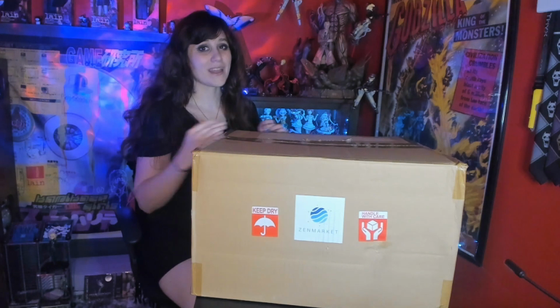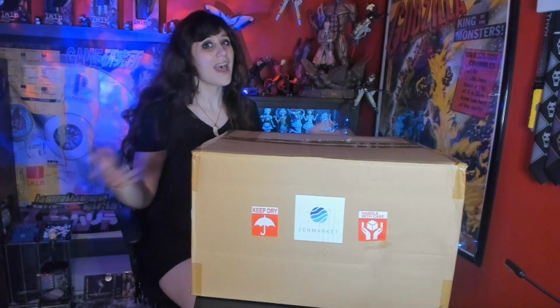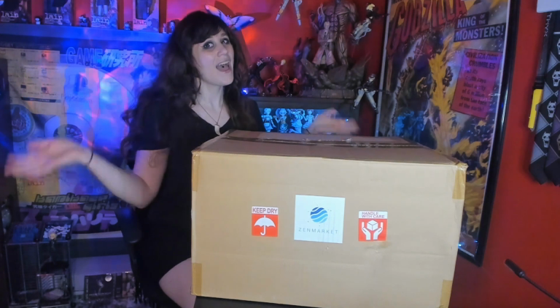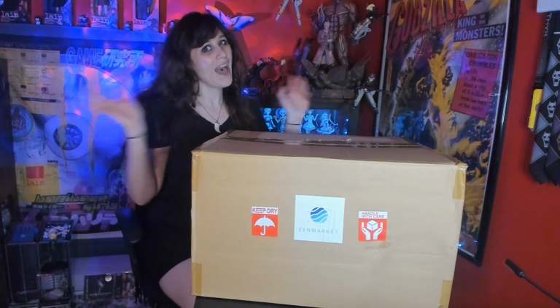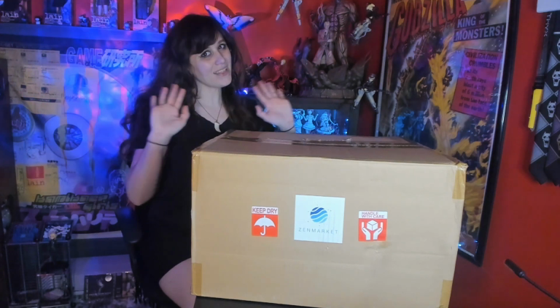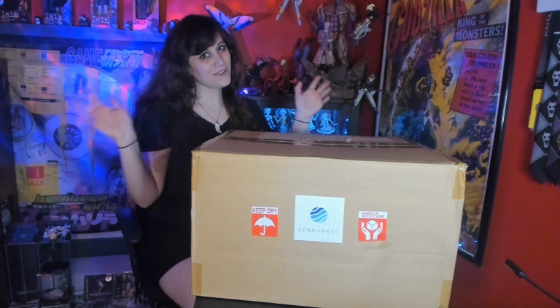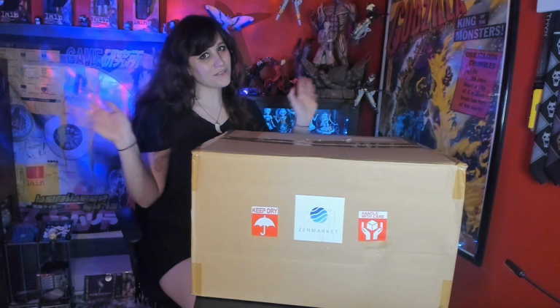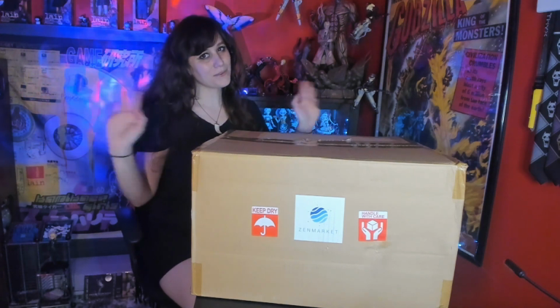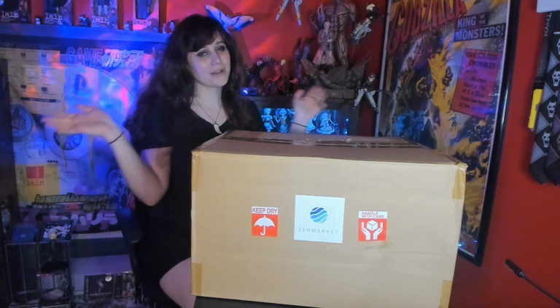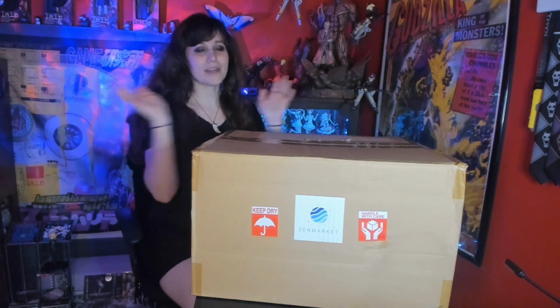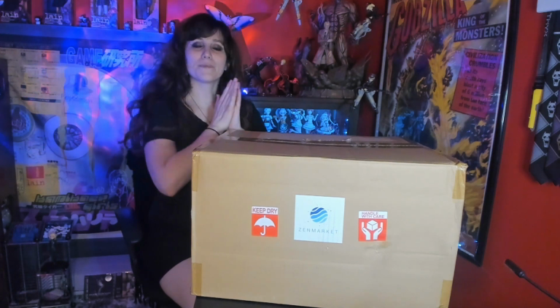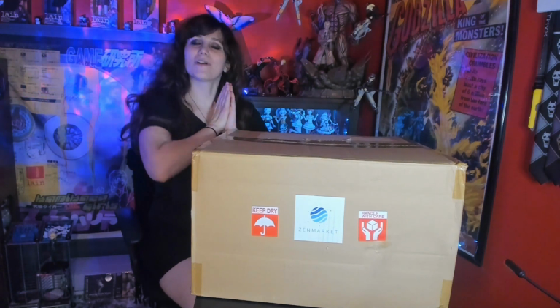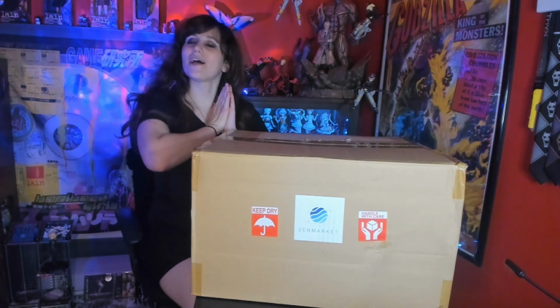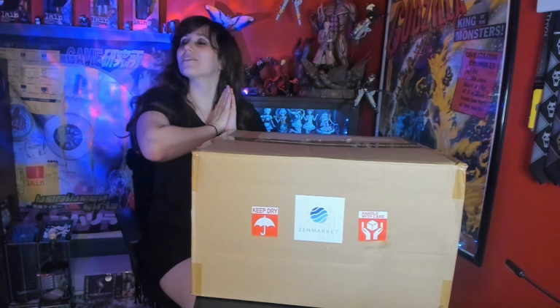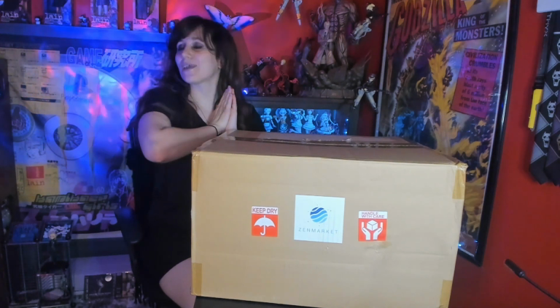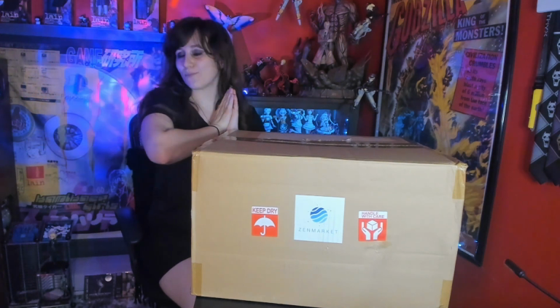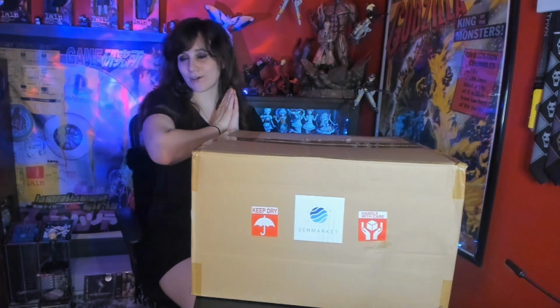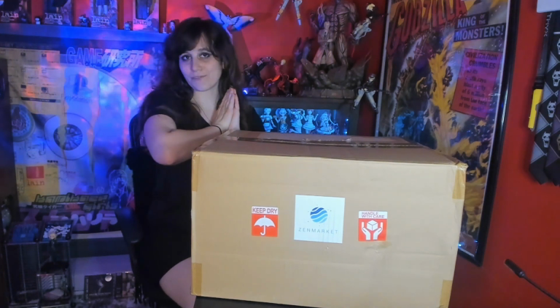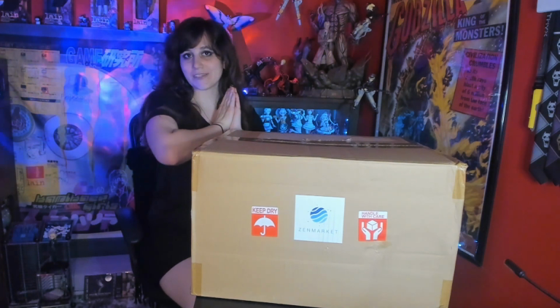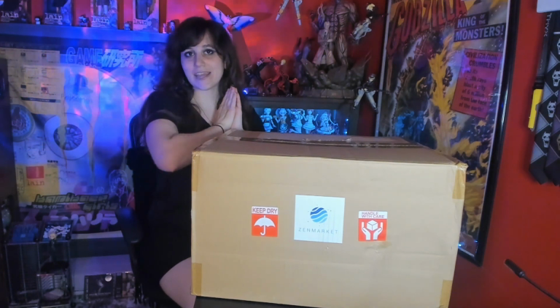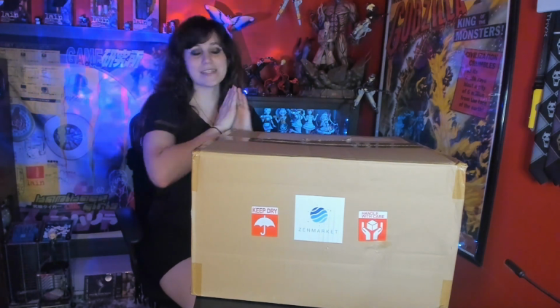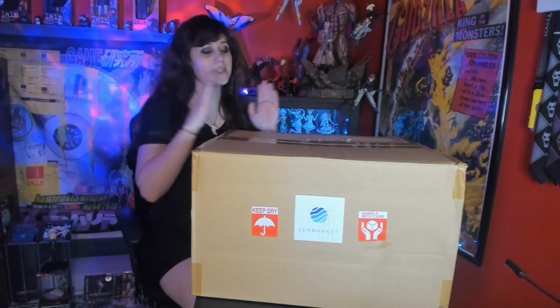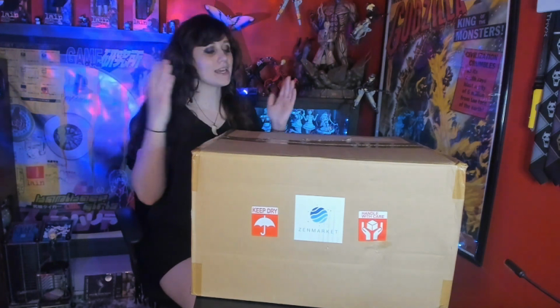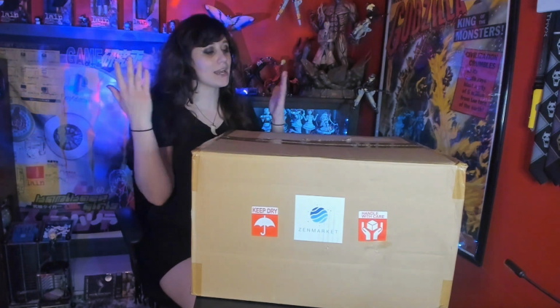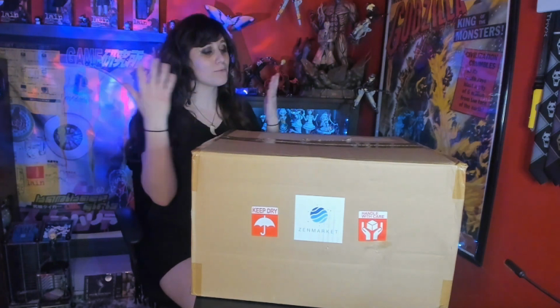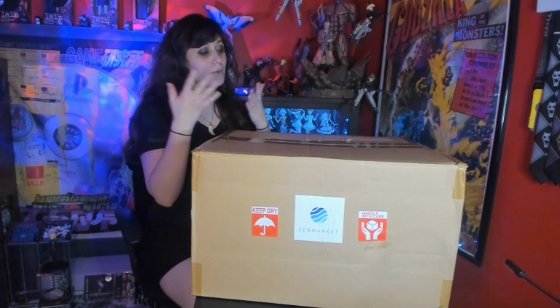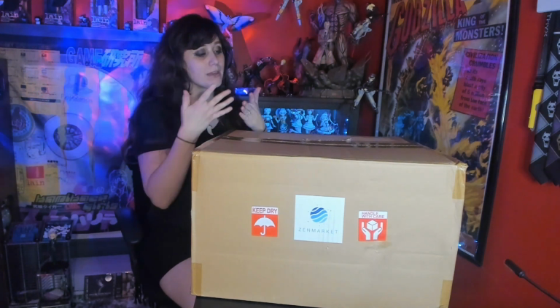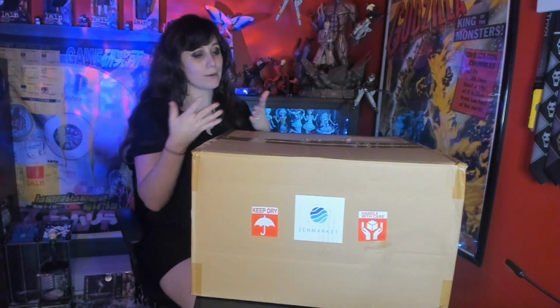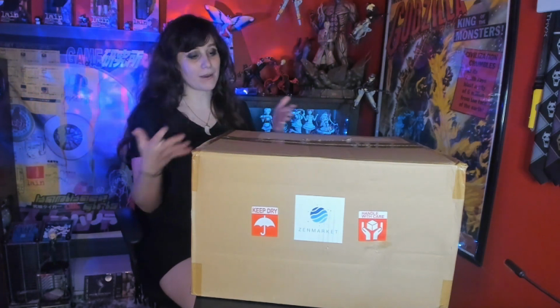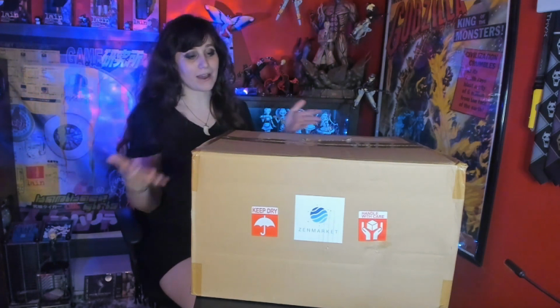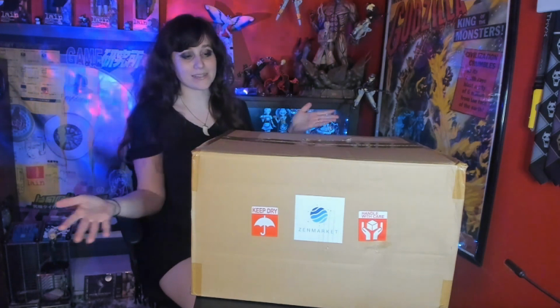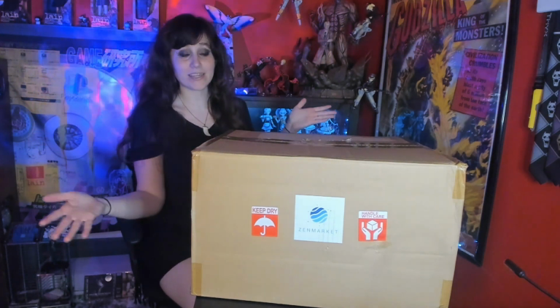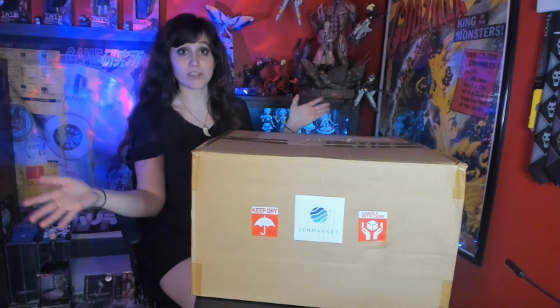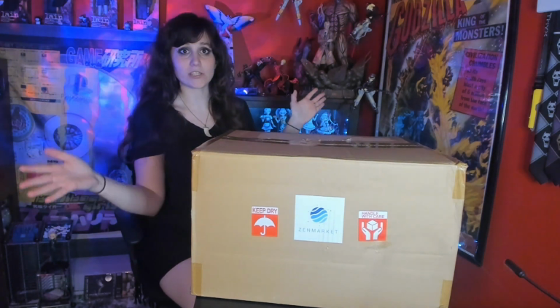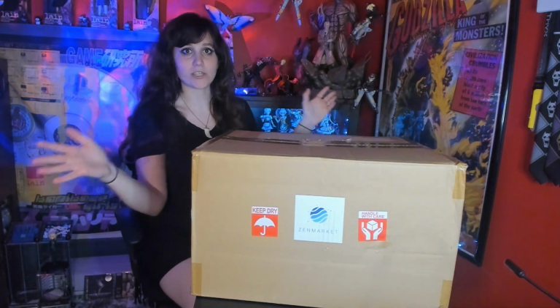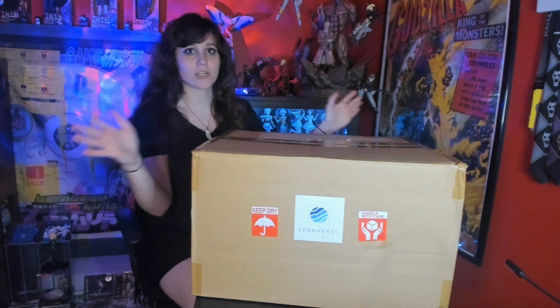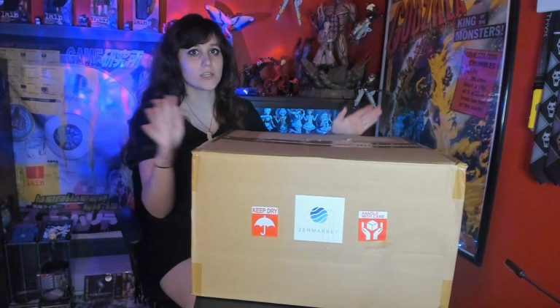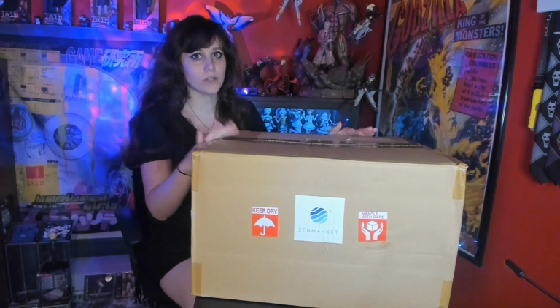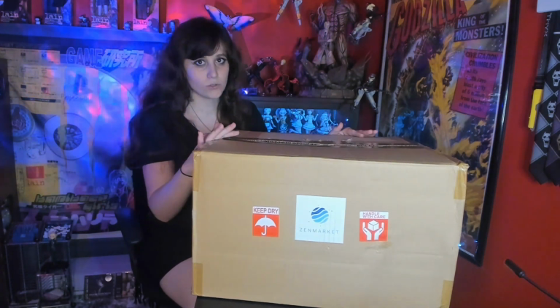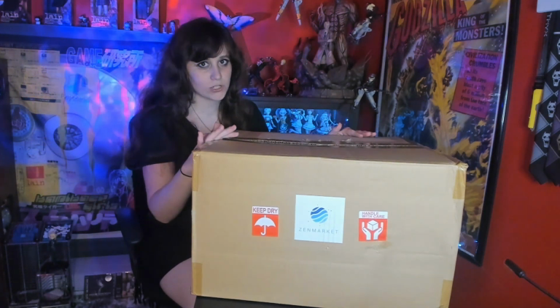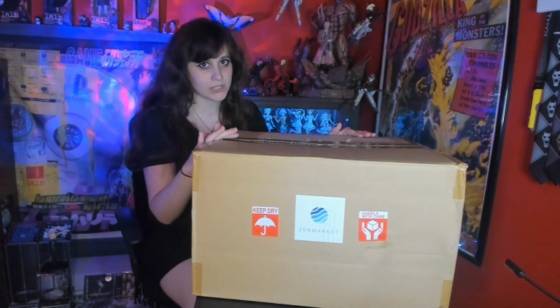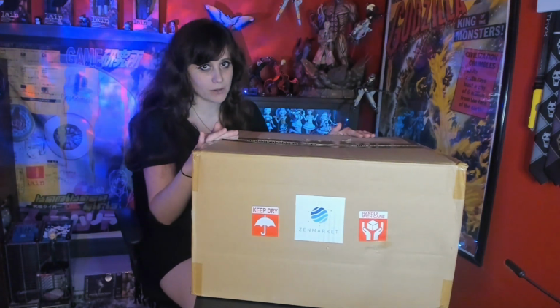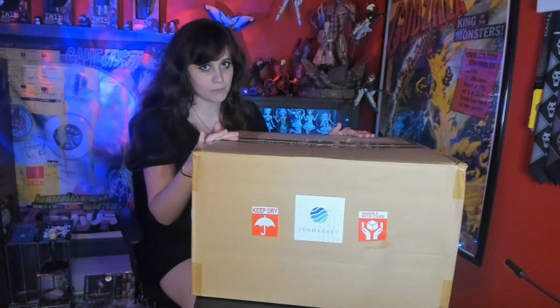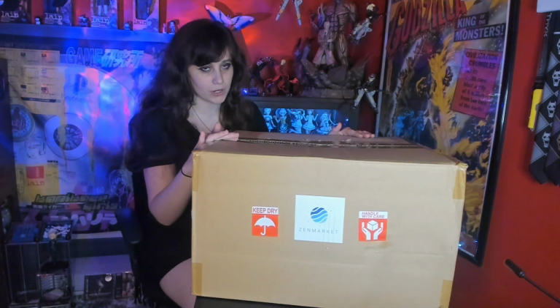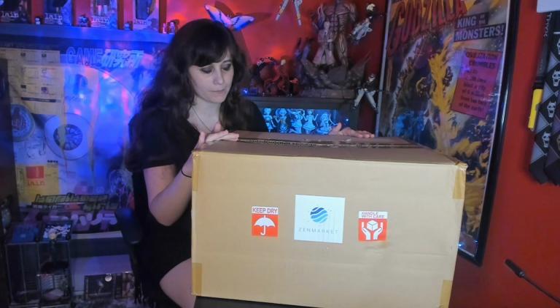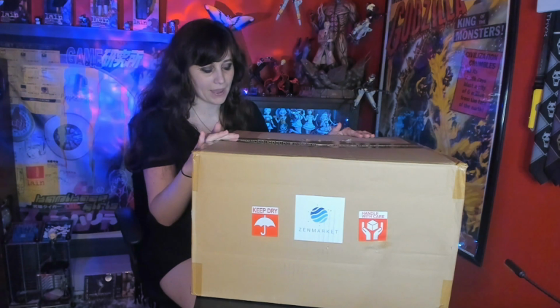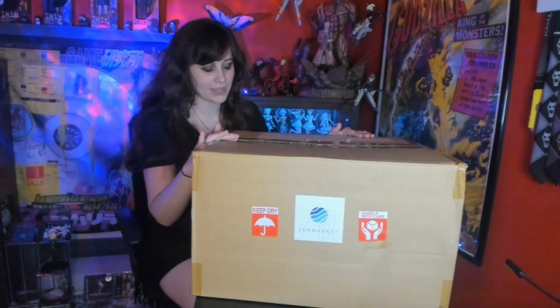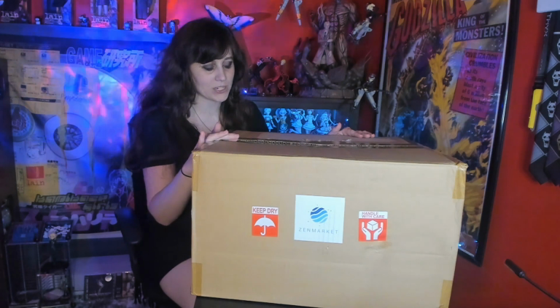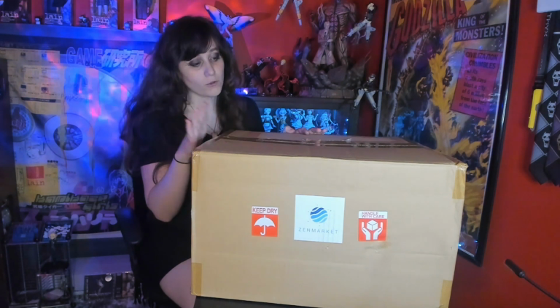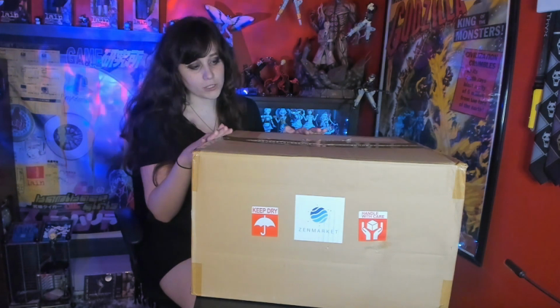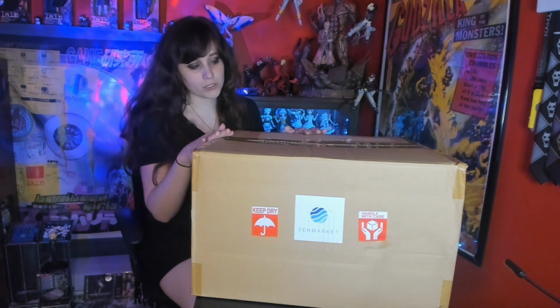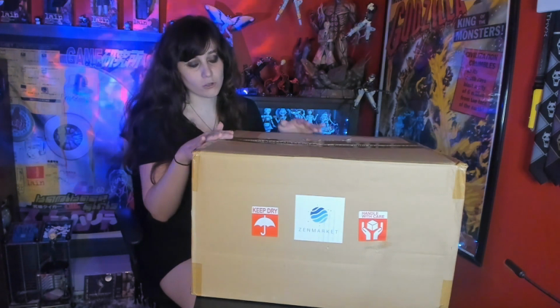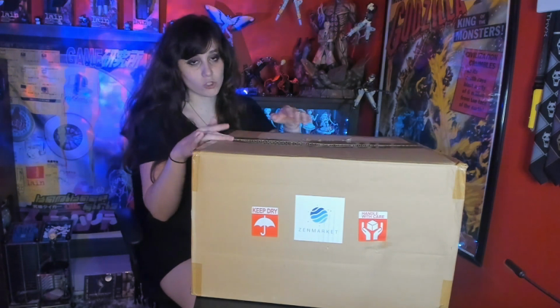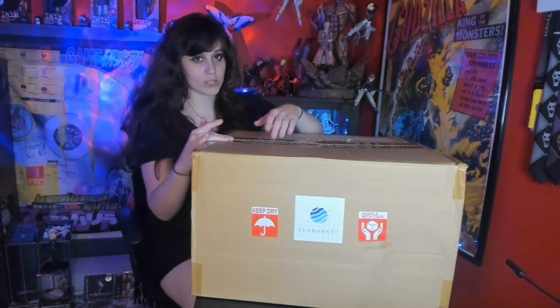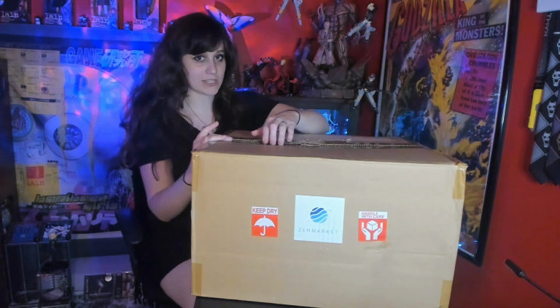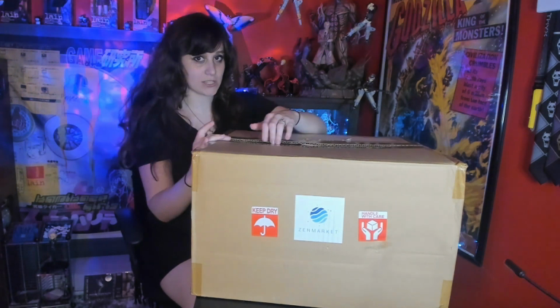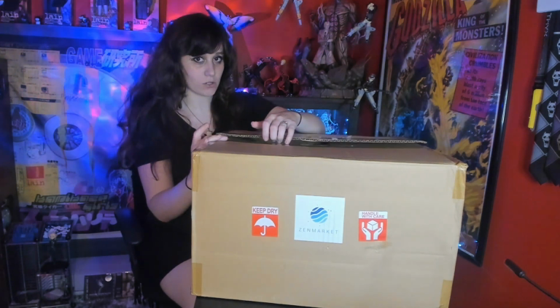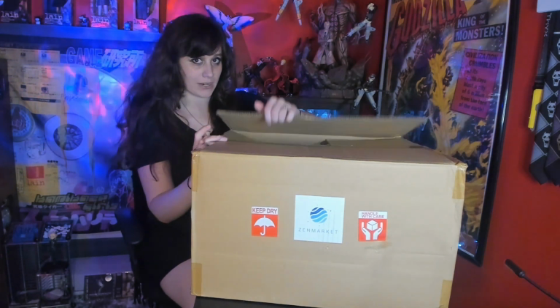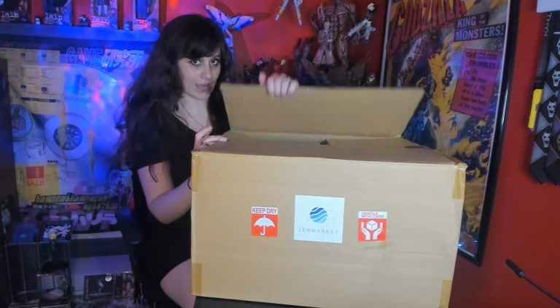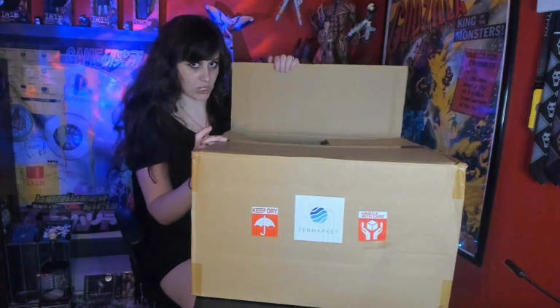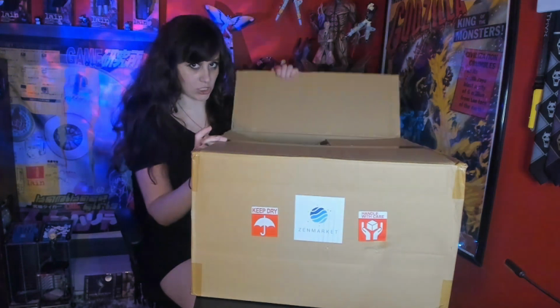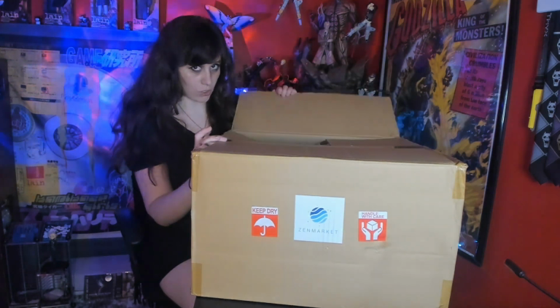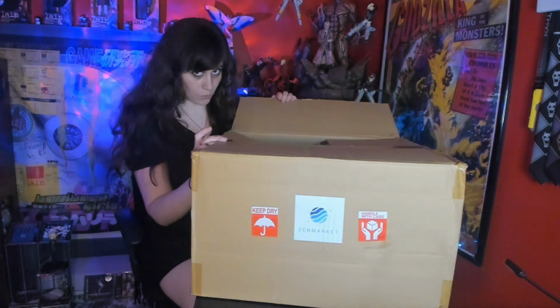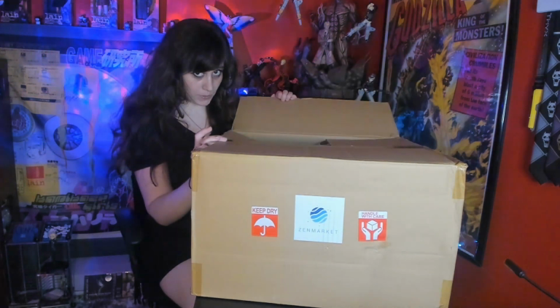Hello everyone, I hope you're all having a wonderful day. Today I will be unboxing this huge Zen Market package. Full disclosure, this is already actually opened.